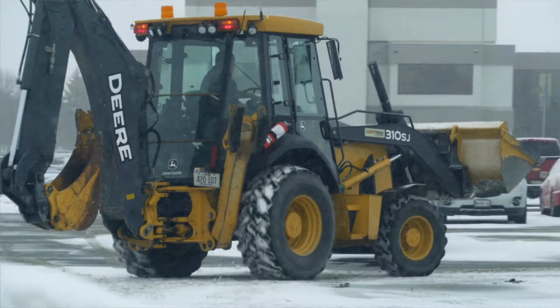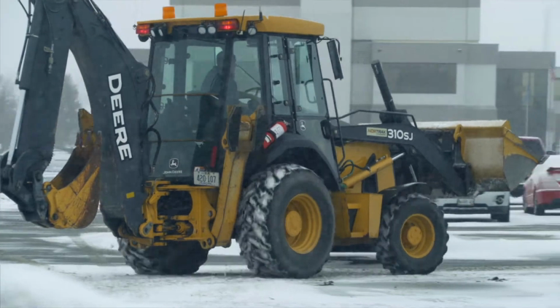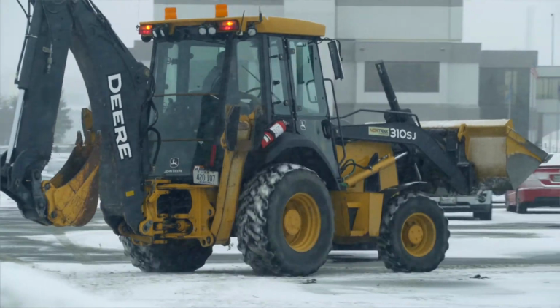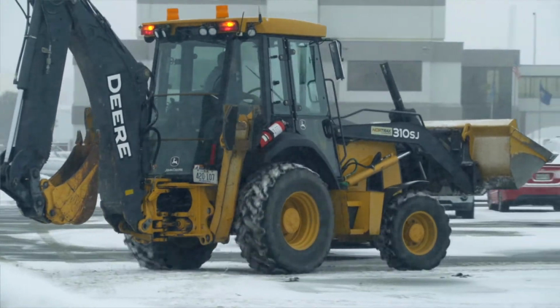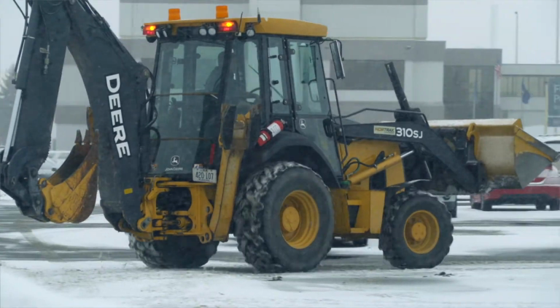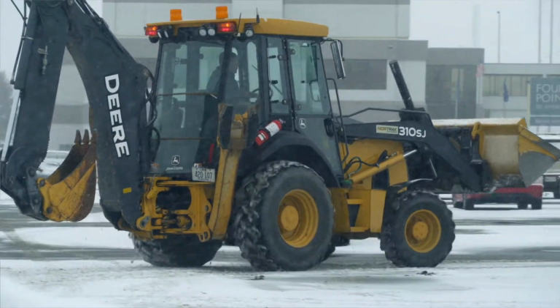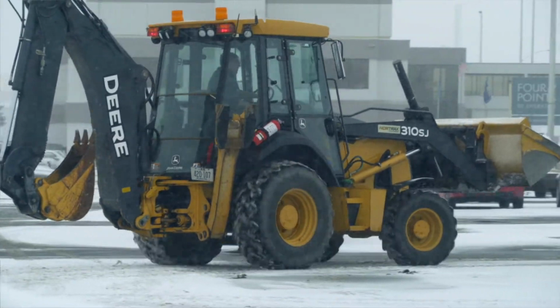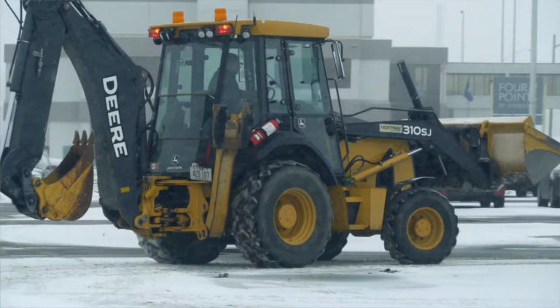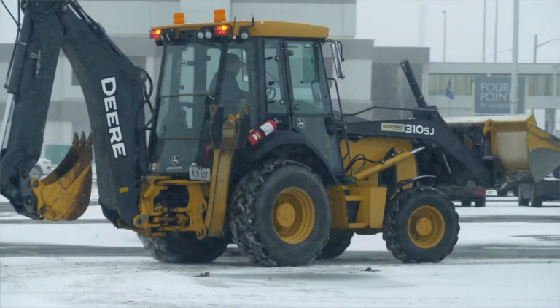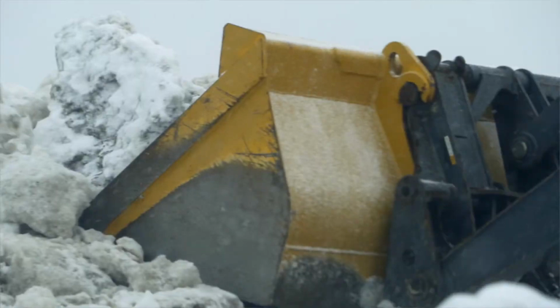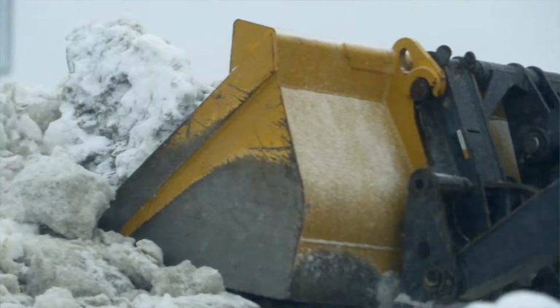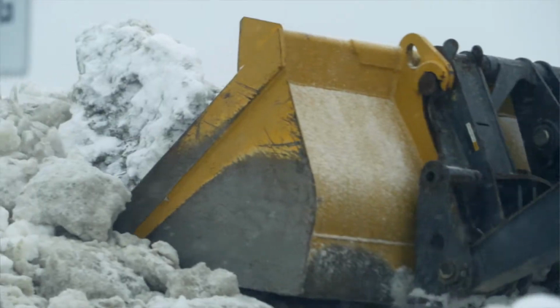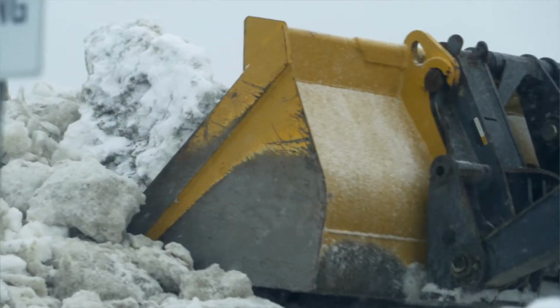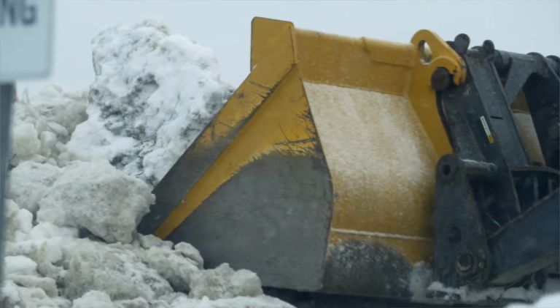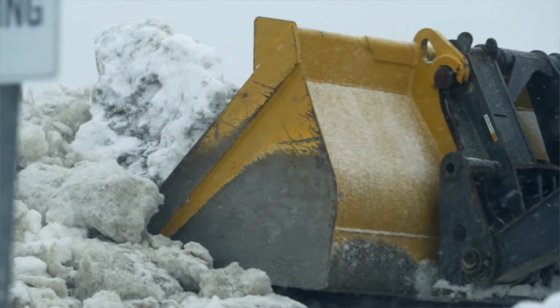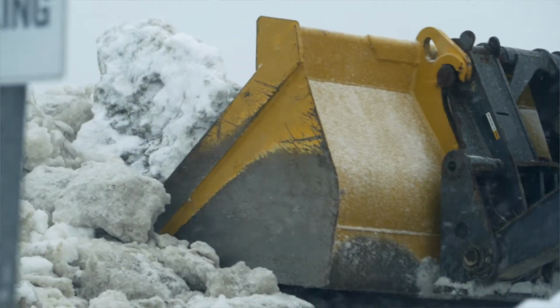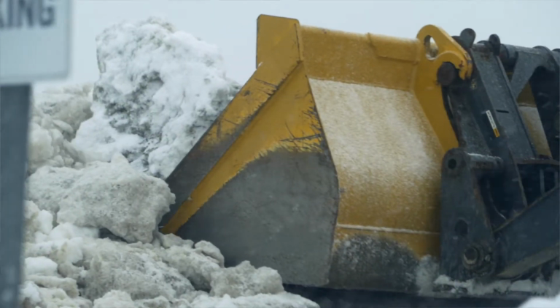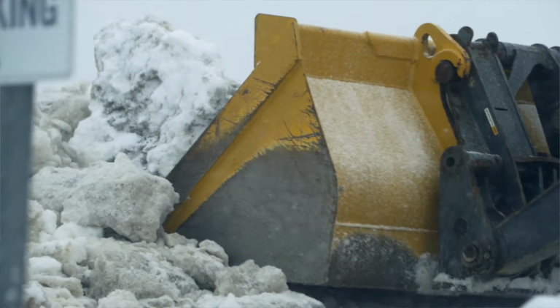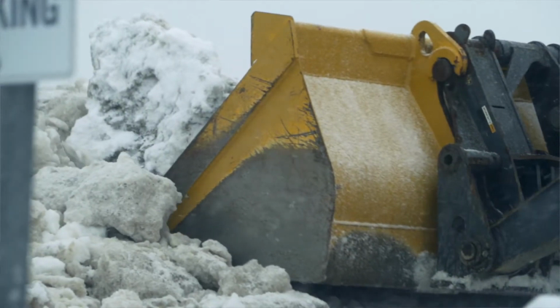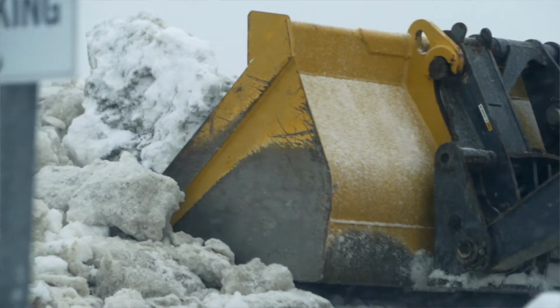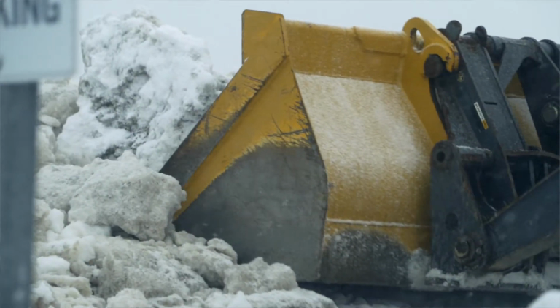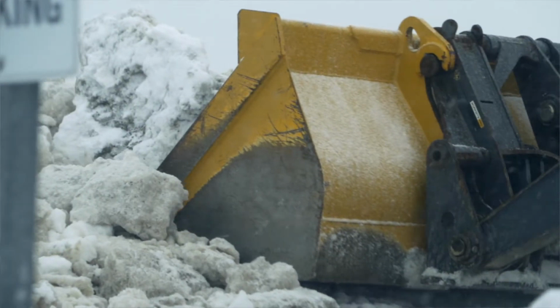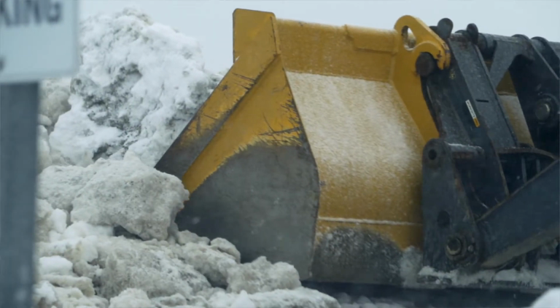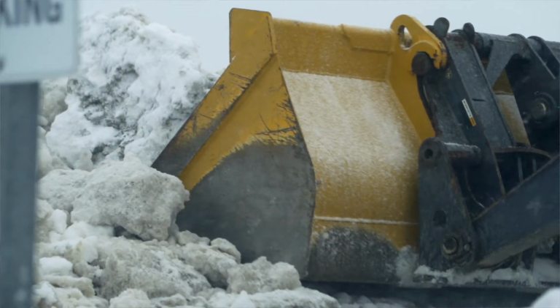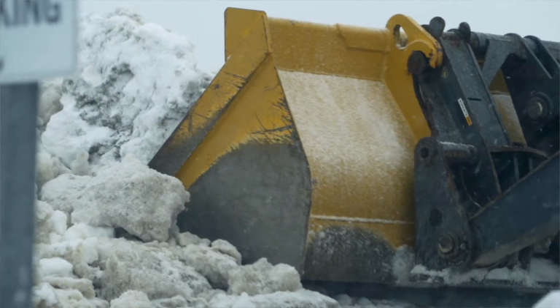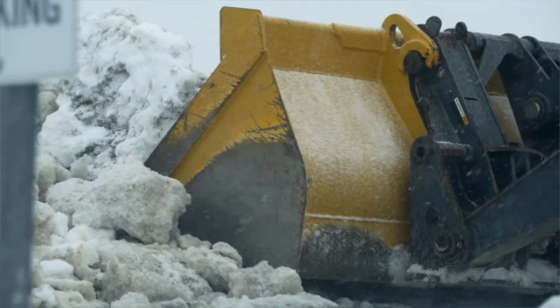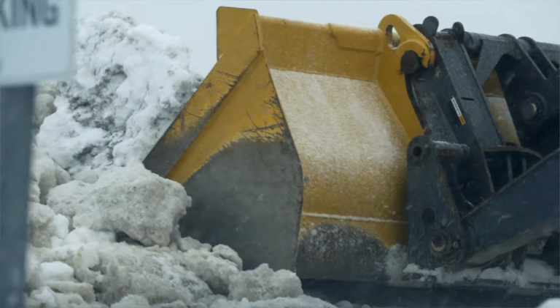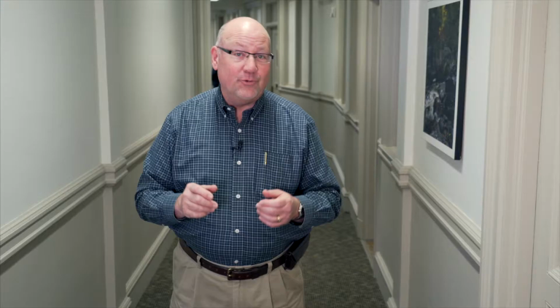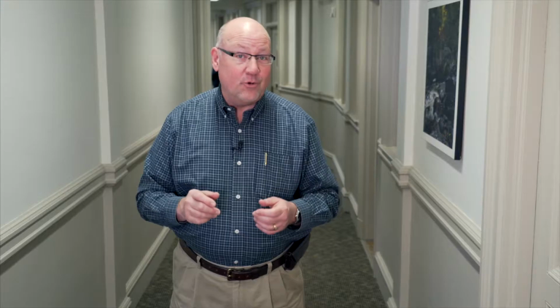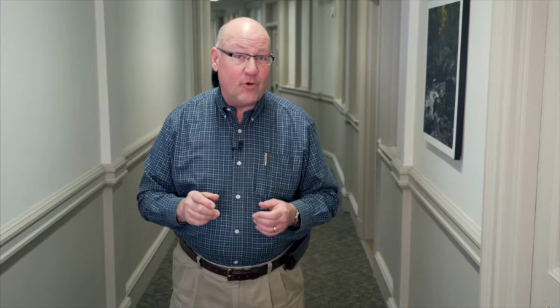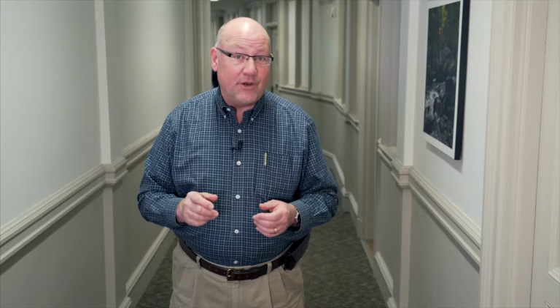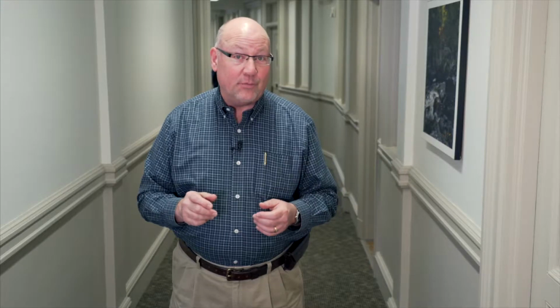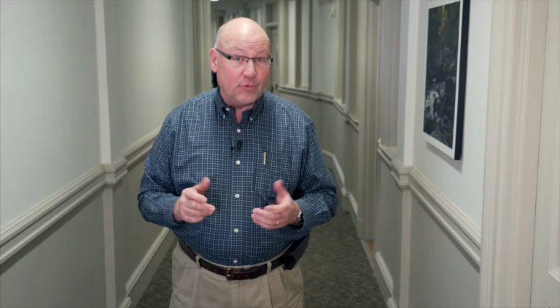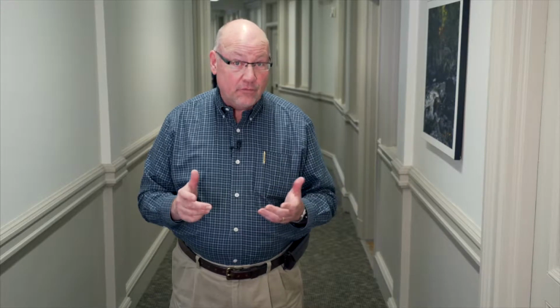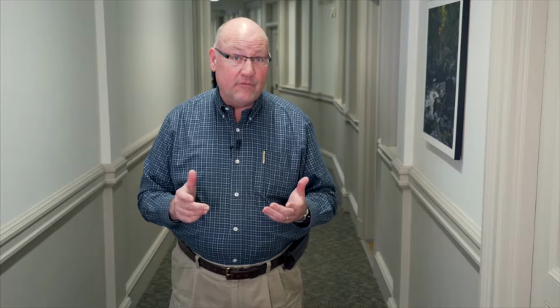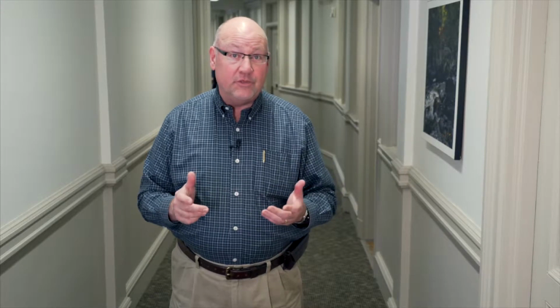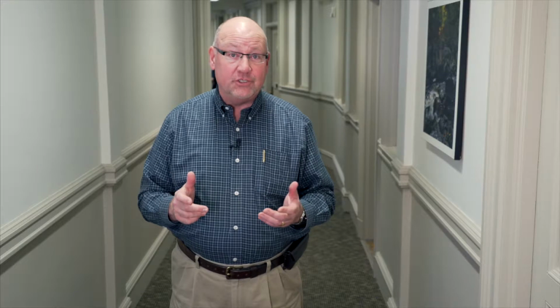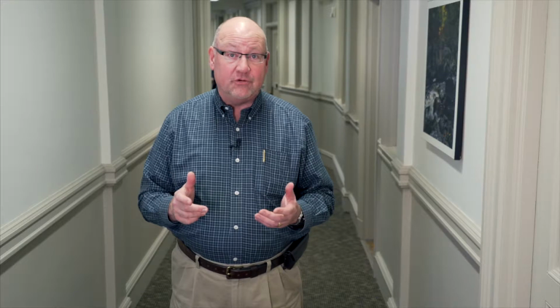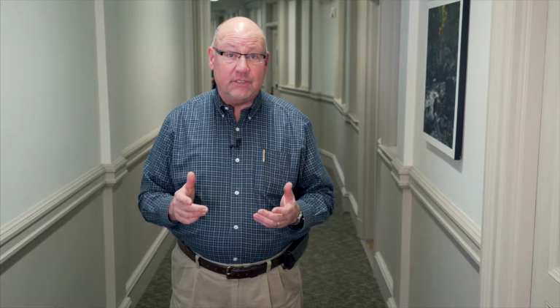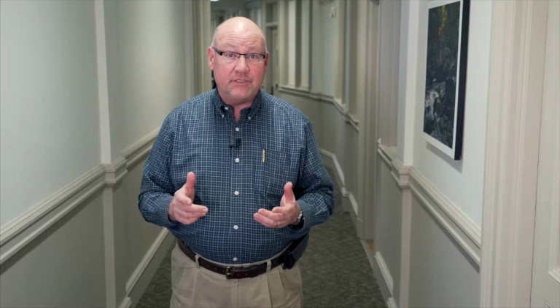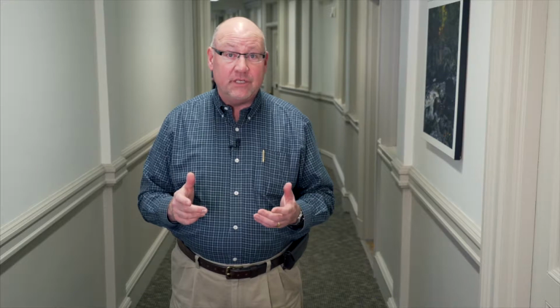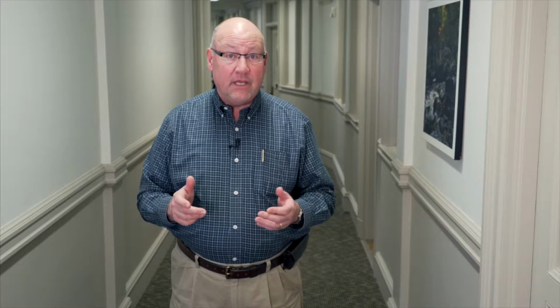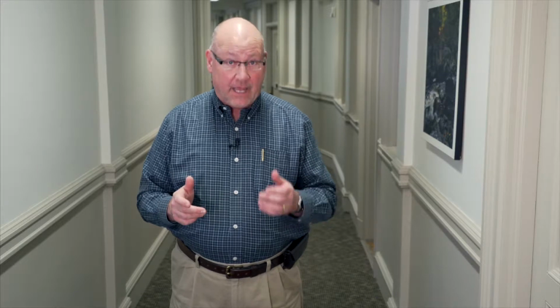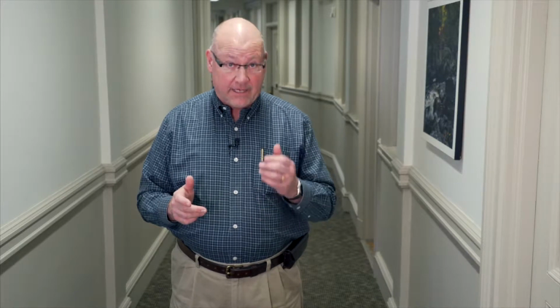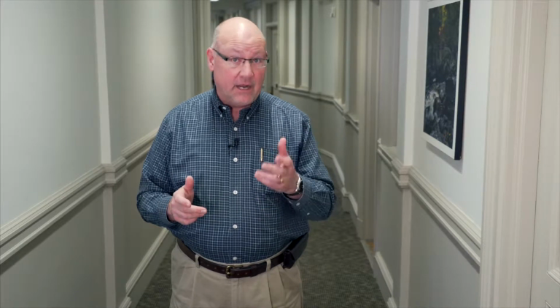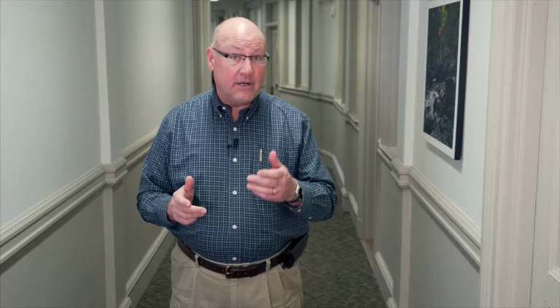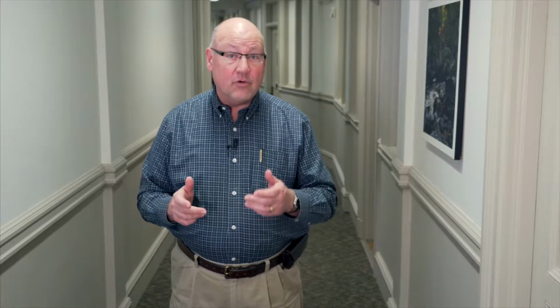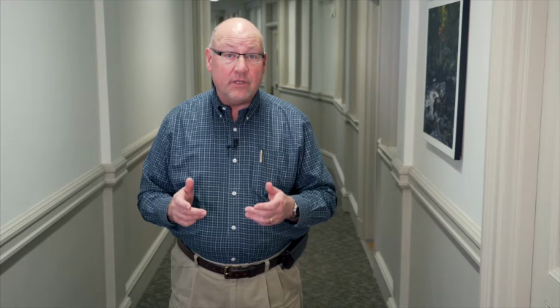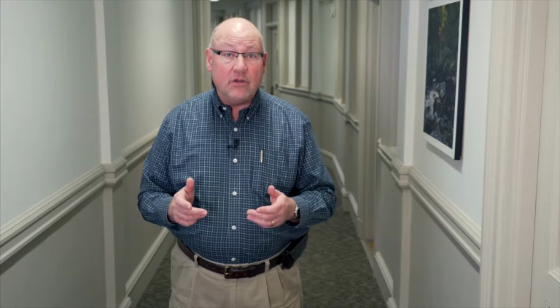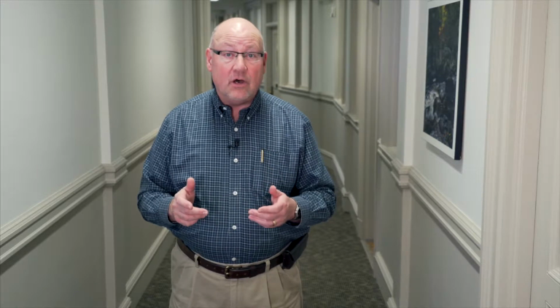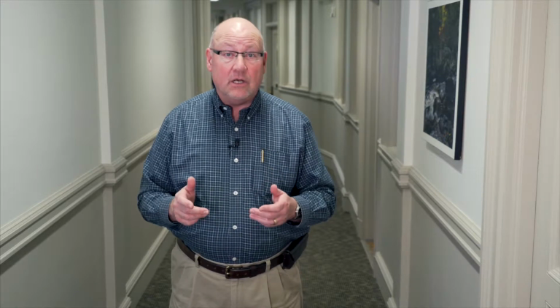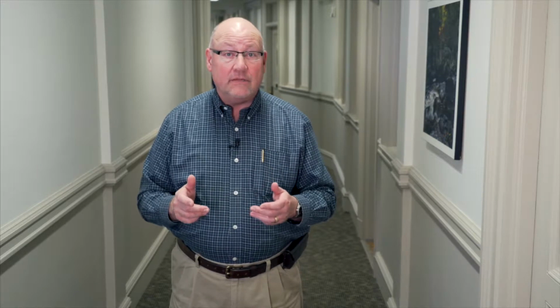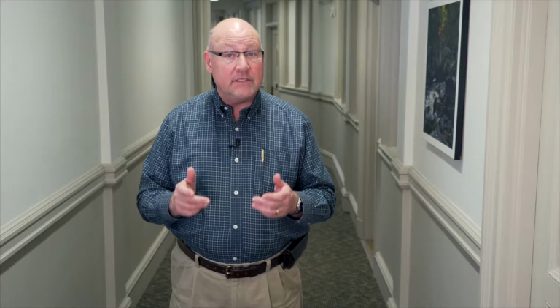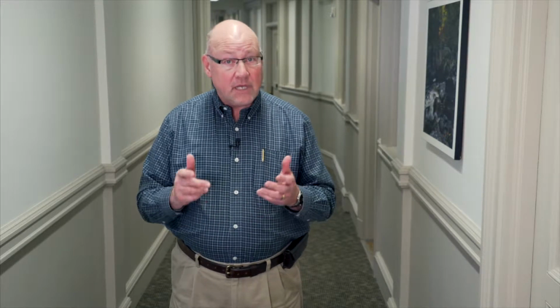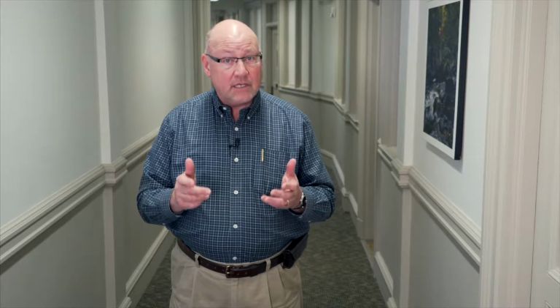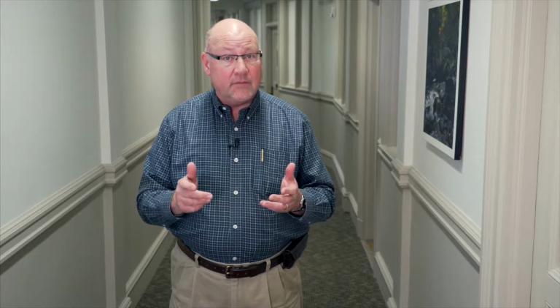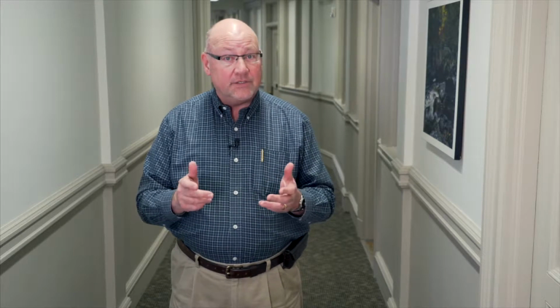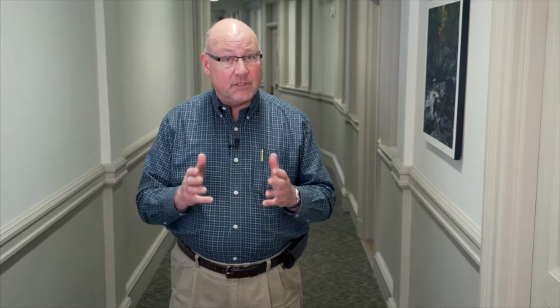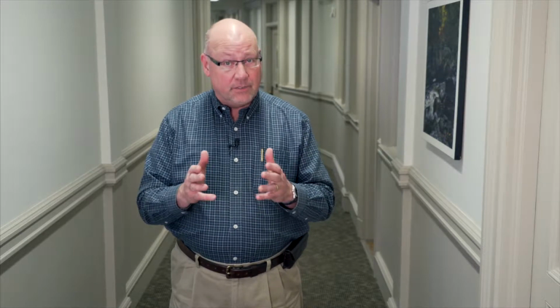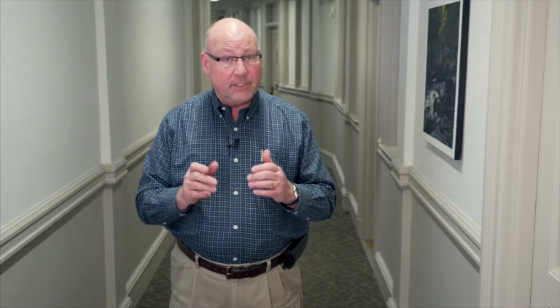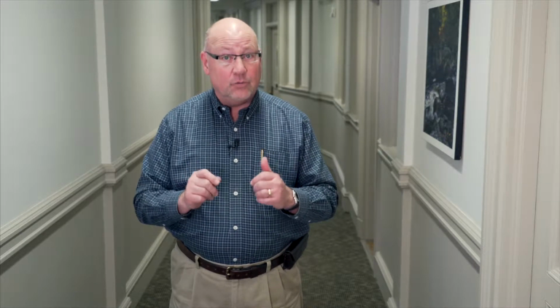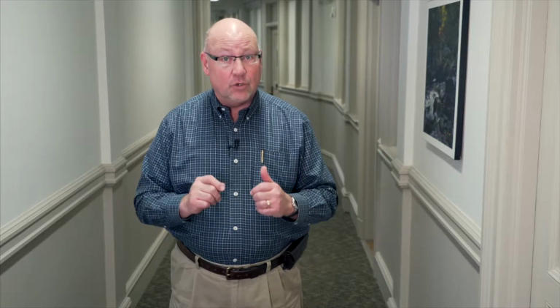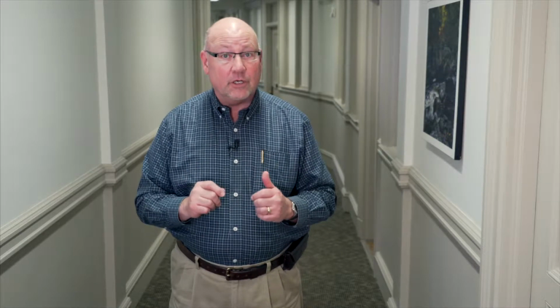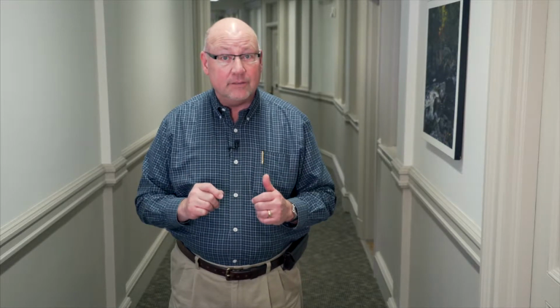Hire a qualified contractor for snow removal and have a signed contract. Make sure to require proof of insurance and an ongoing log that documents completed work.